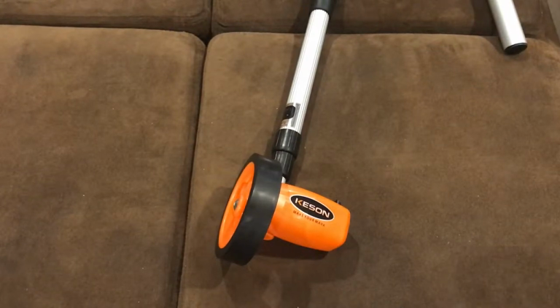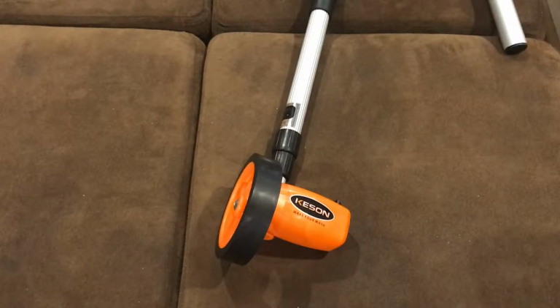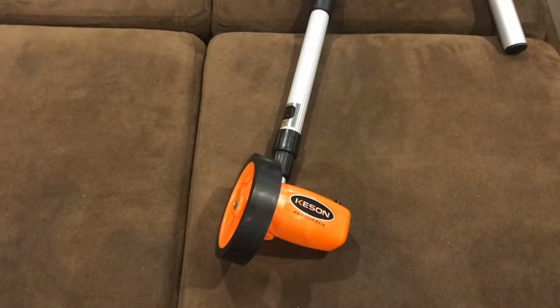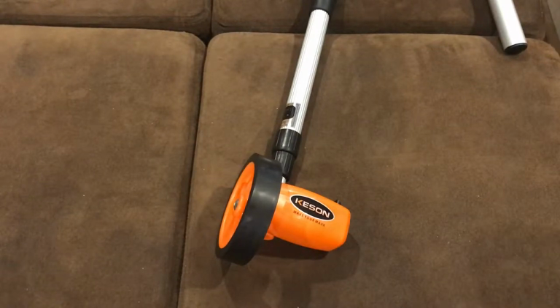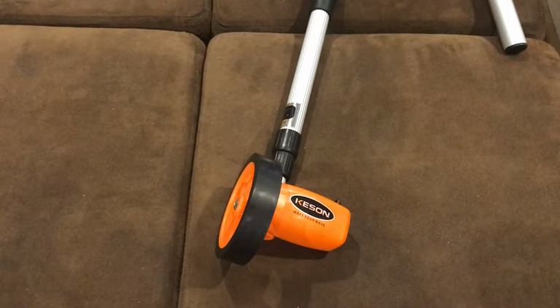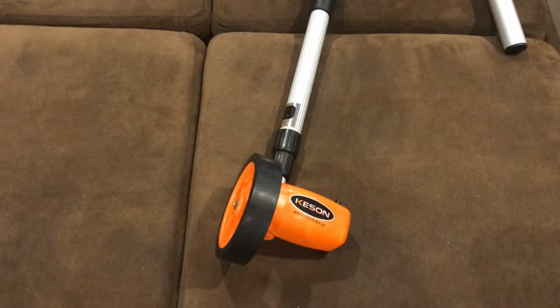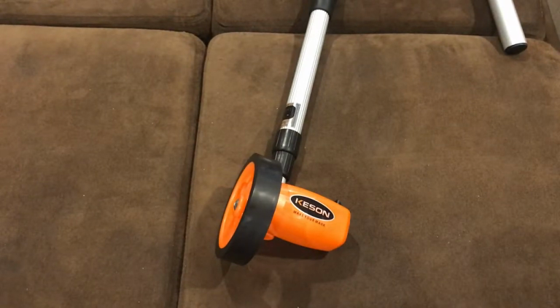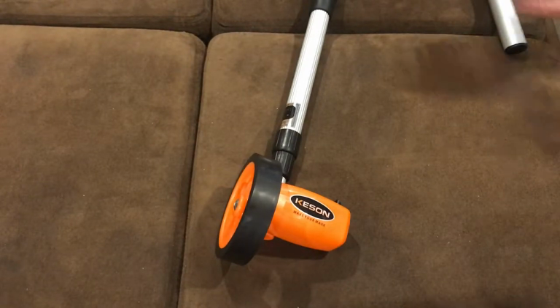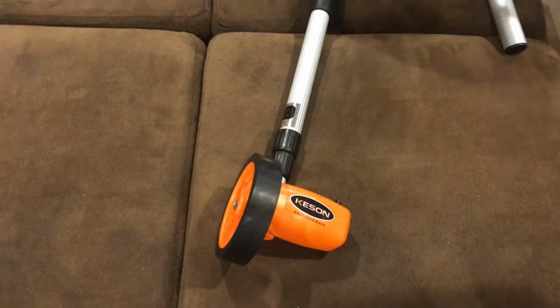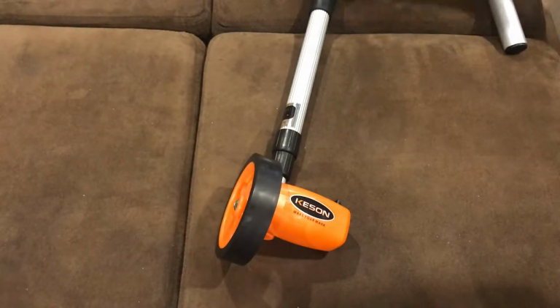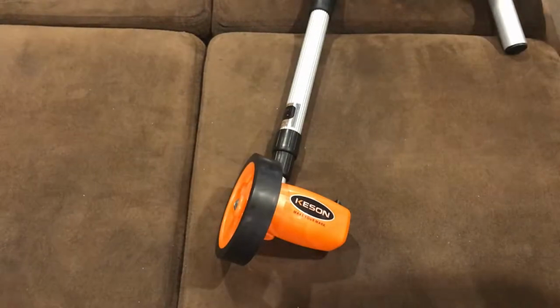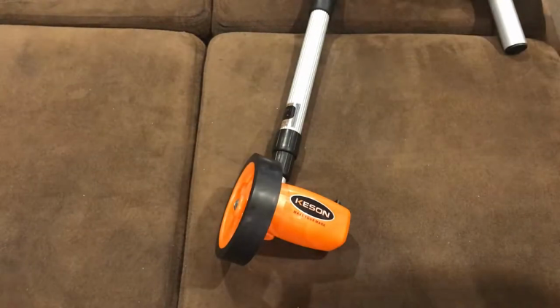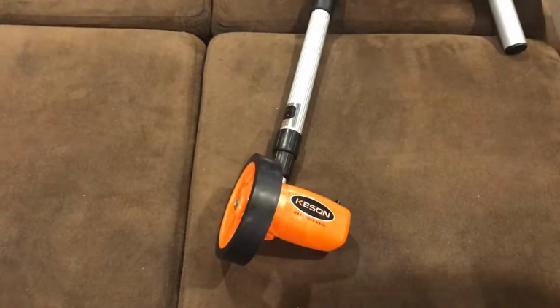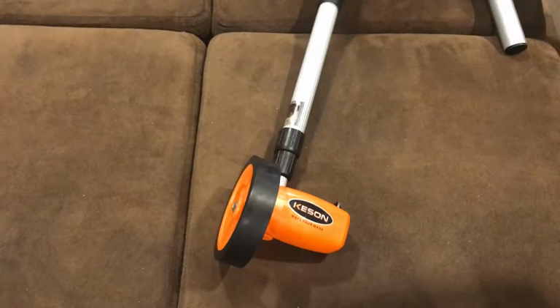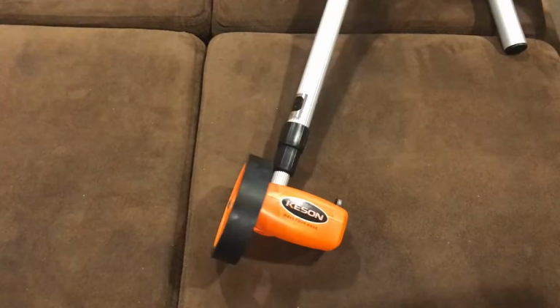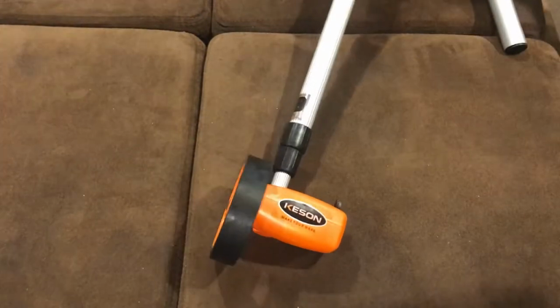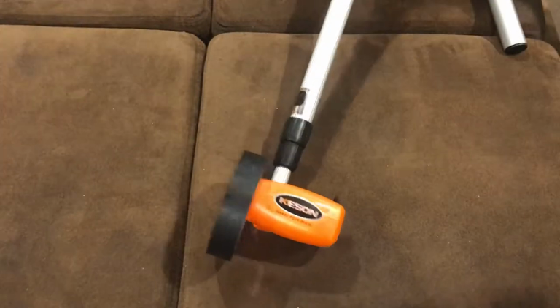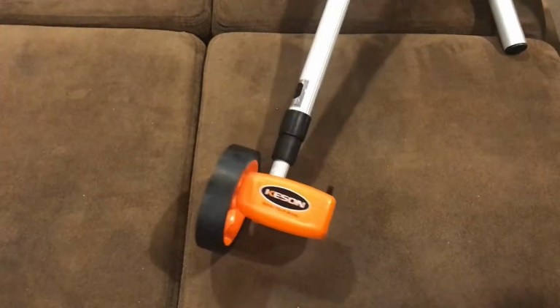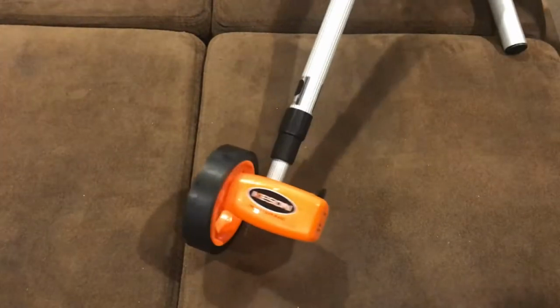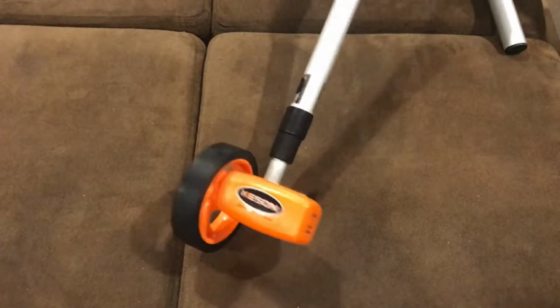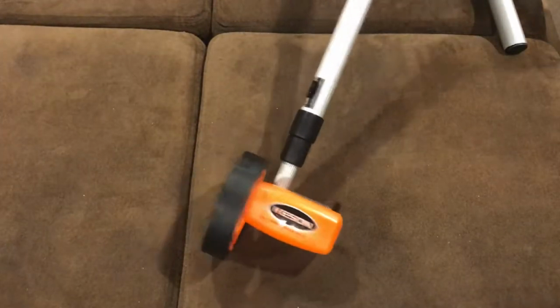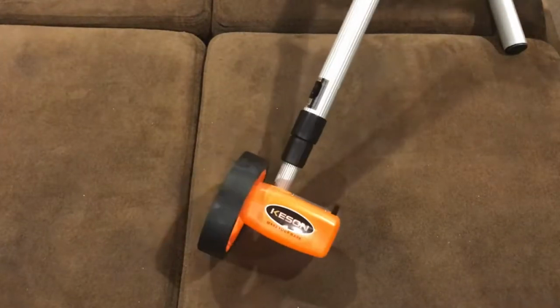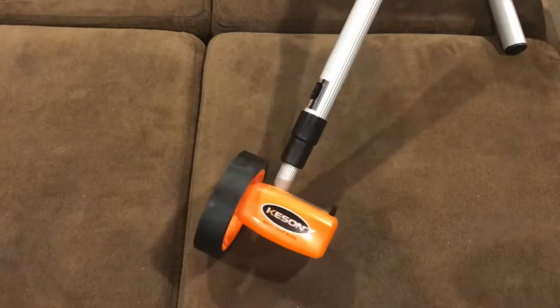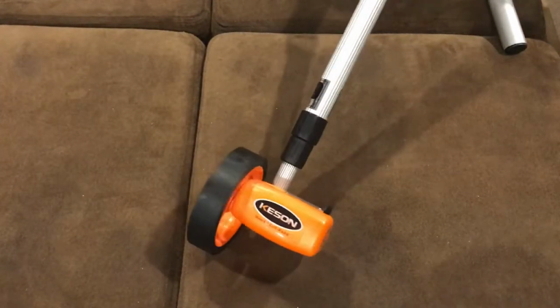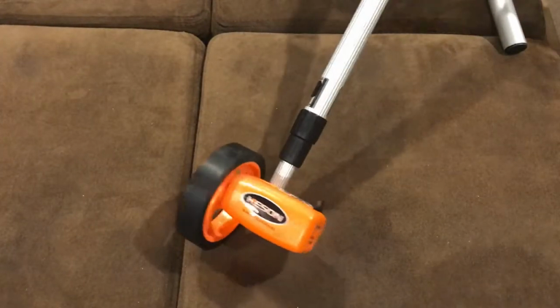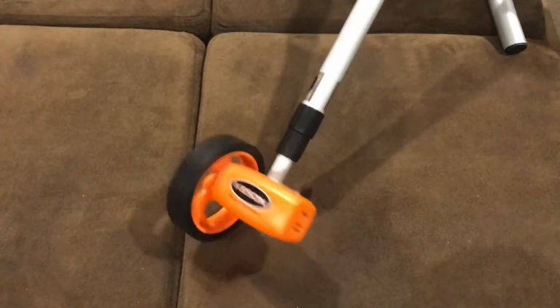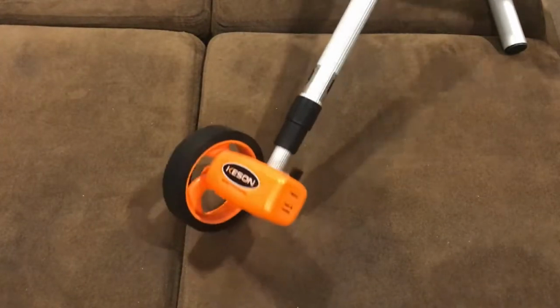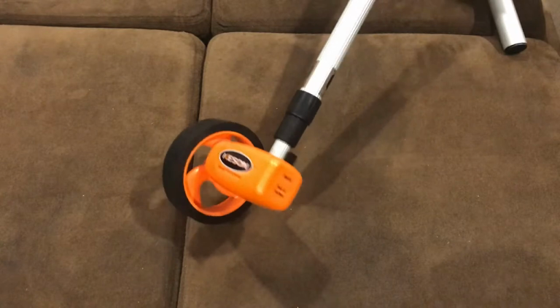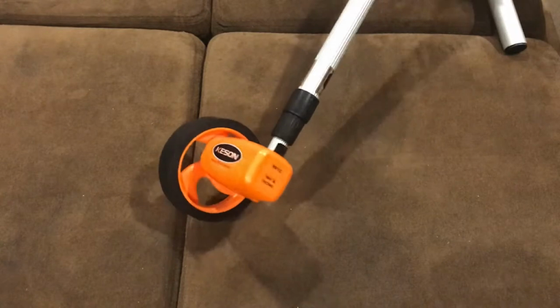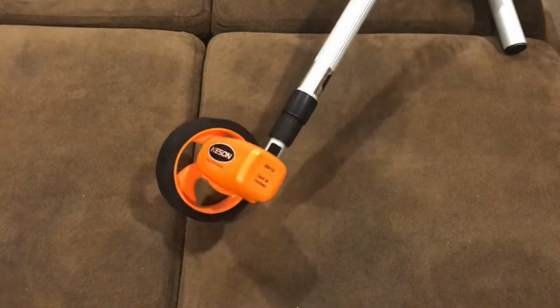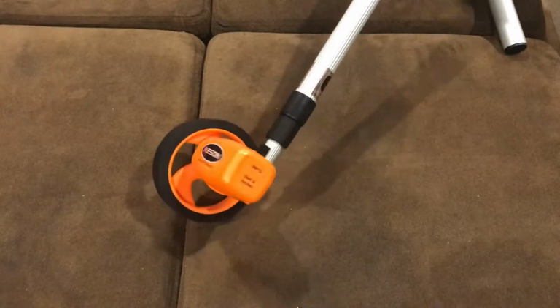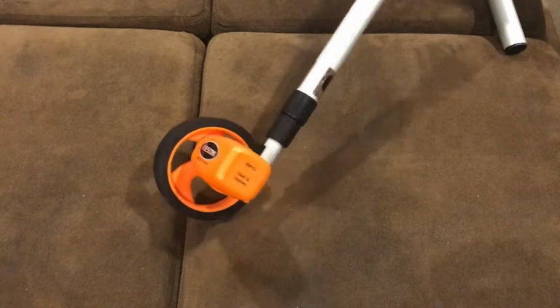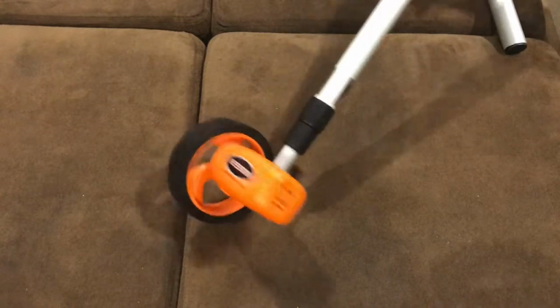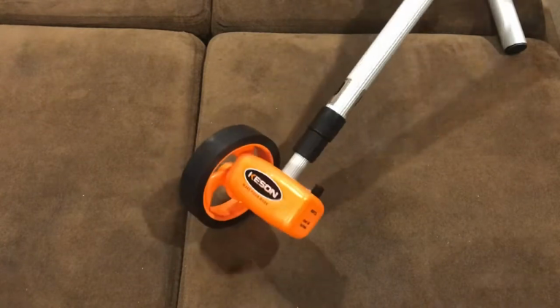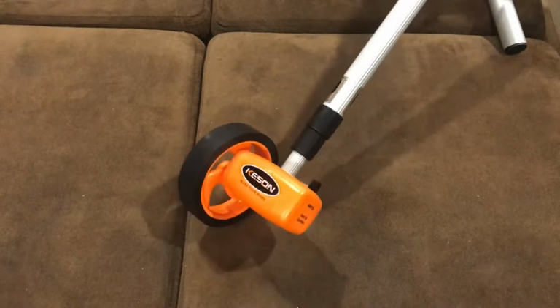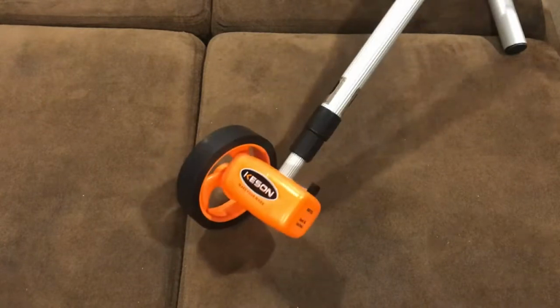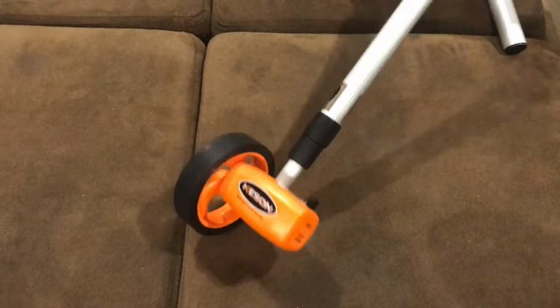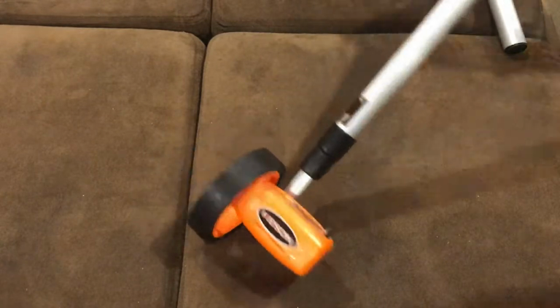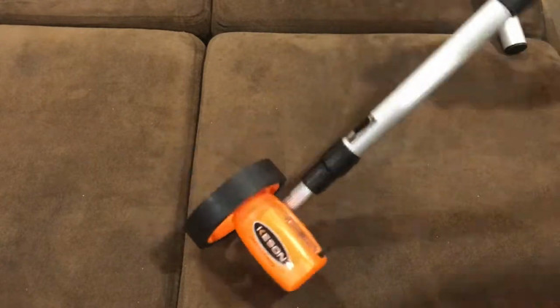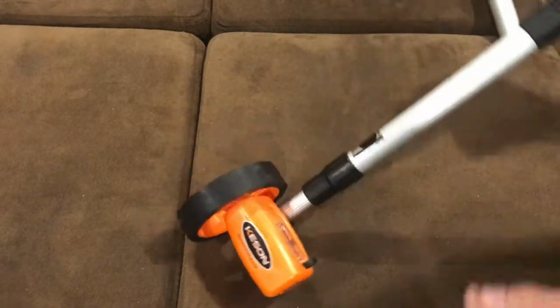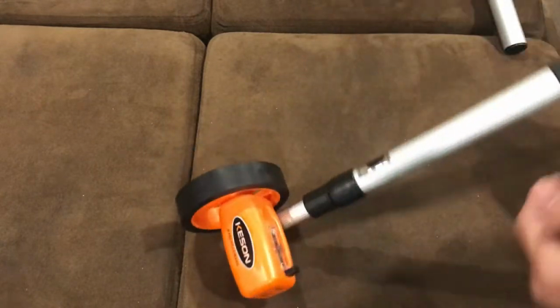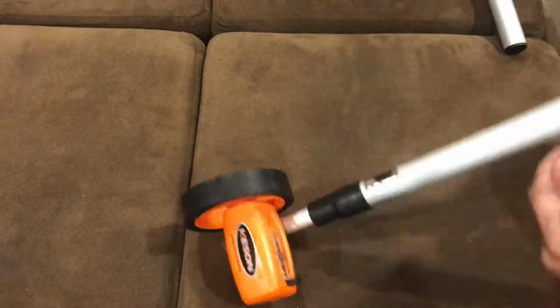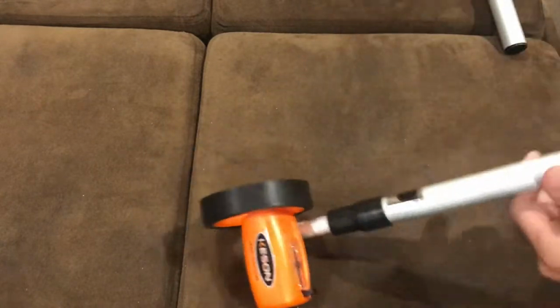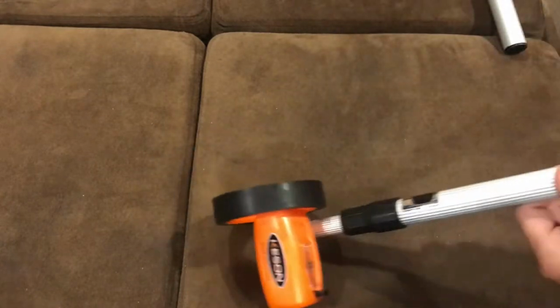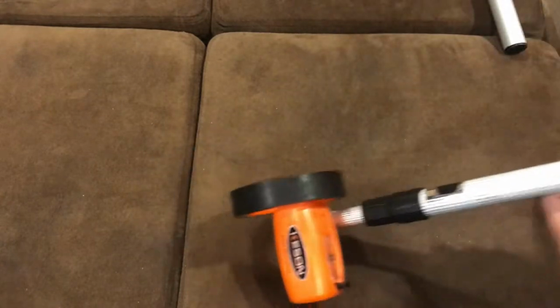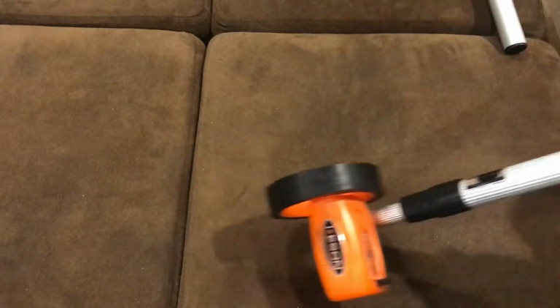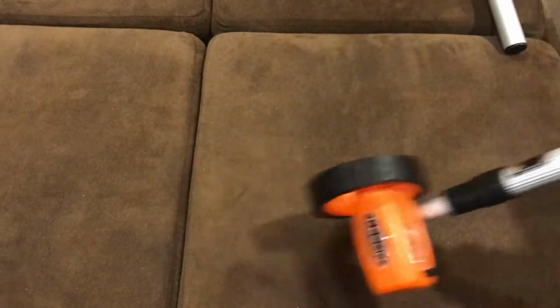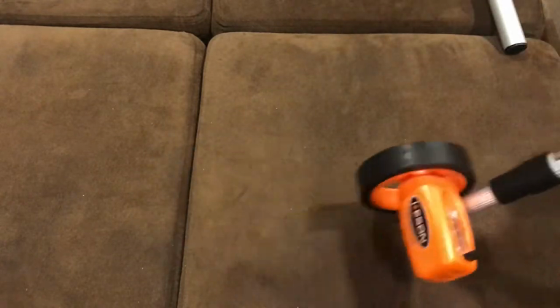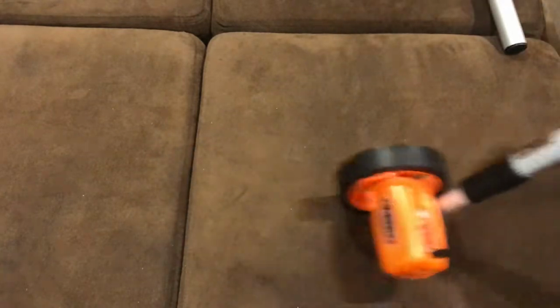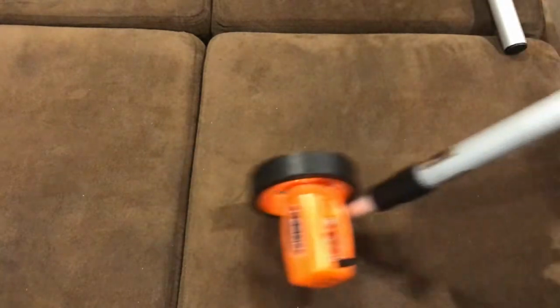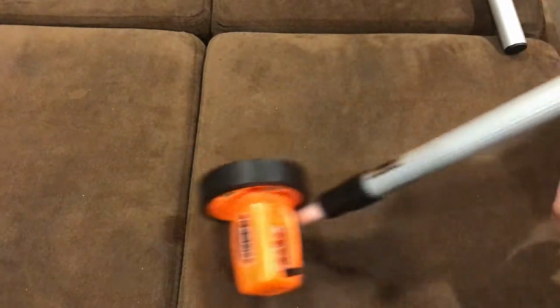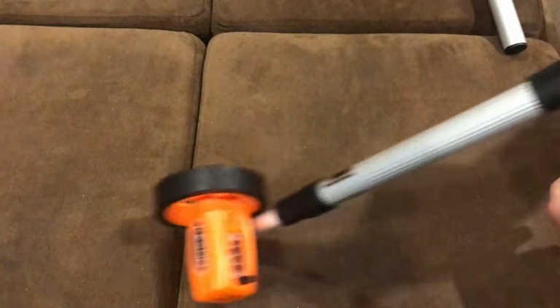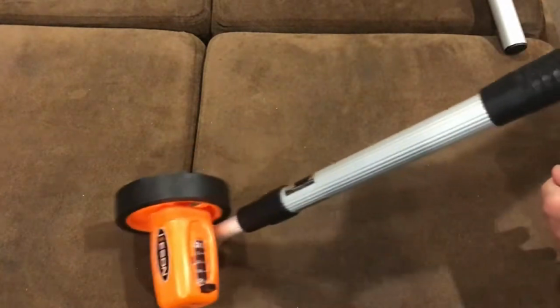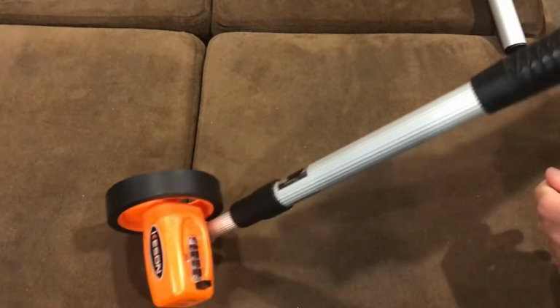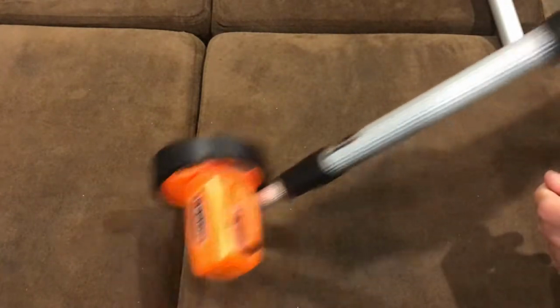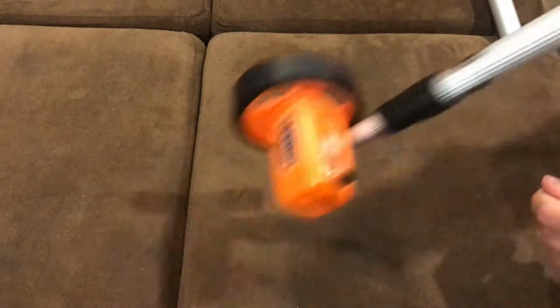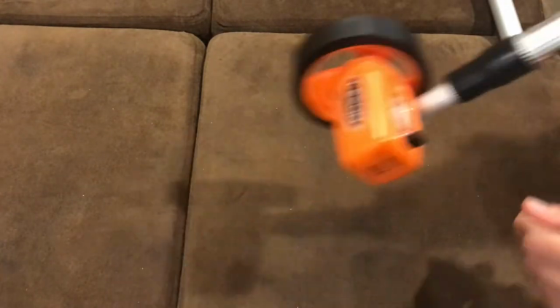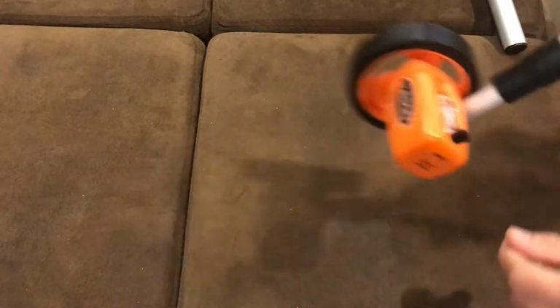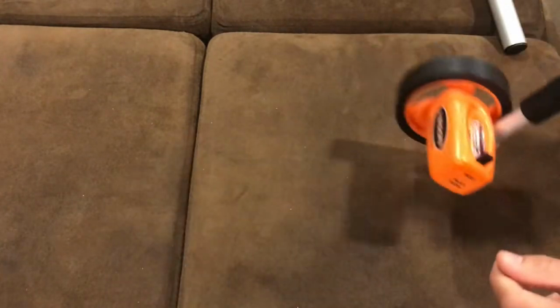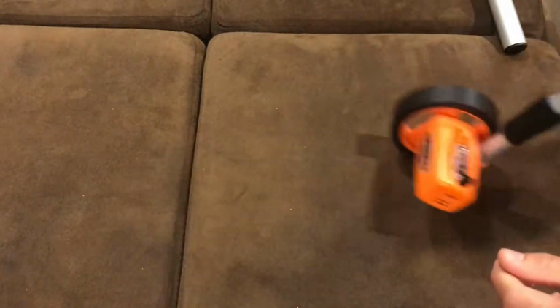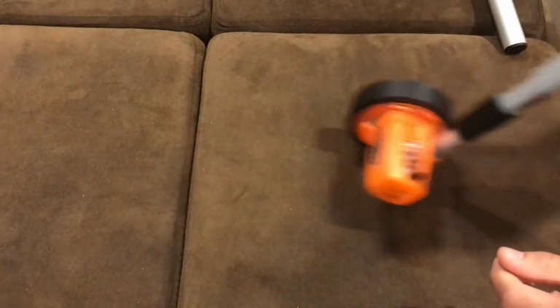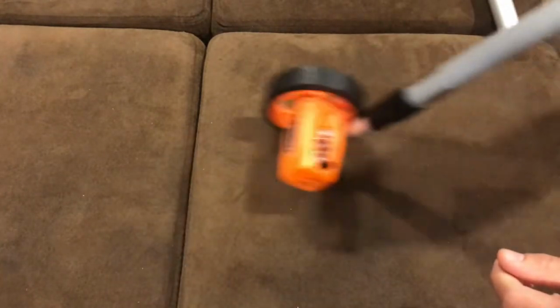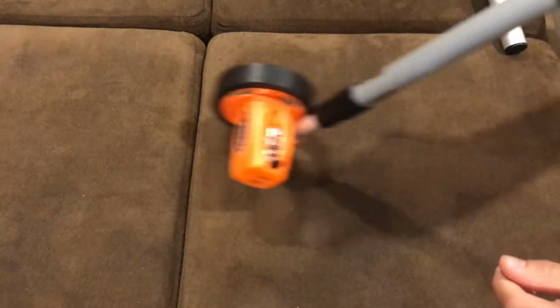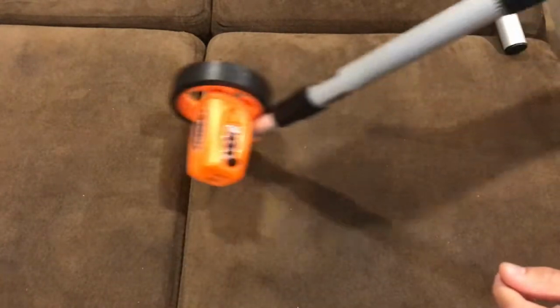What's going on guys? I'm going to review the Kenson wheel. I like this product a lot. I use it for work, measuring out buildings.